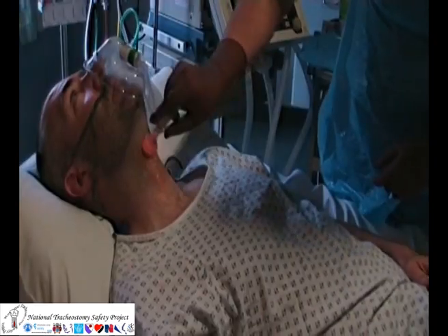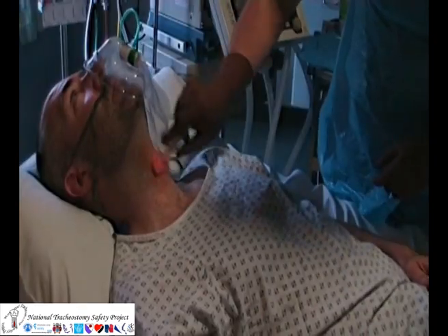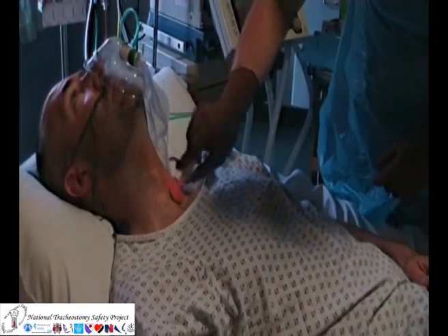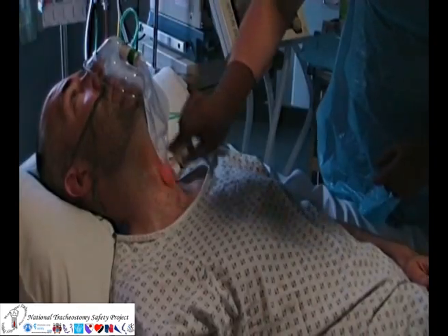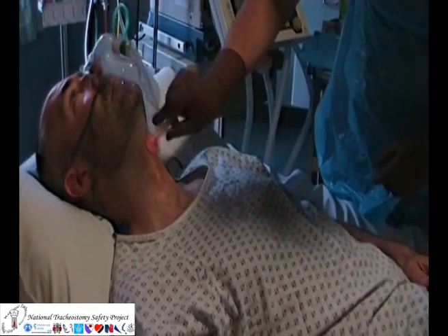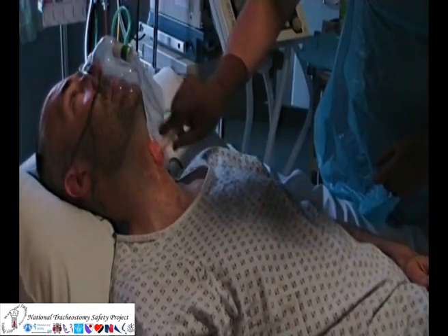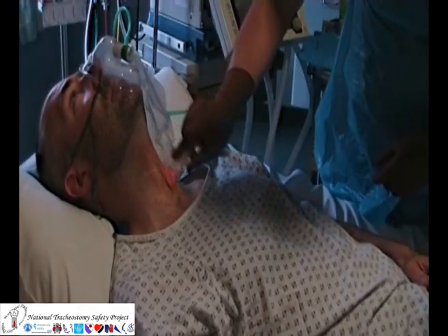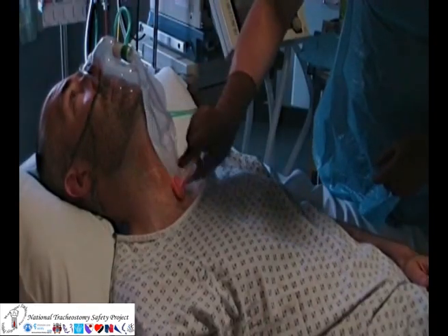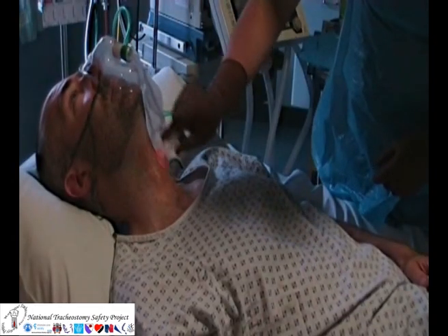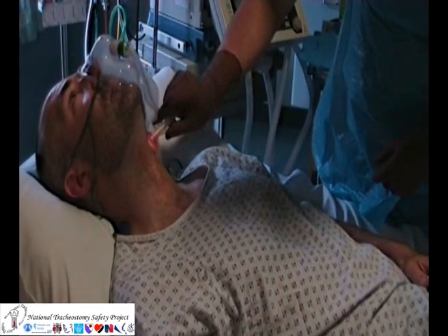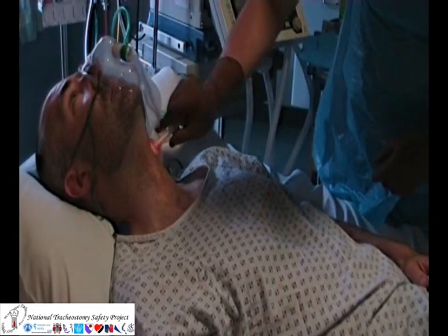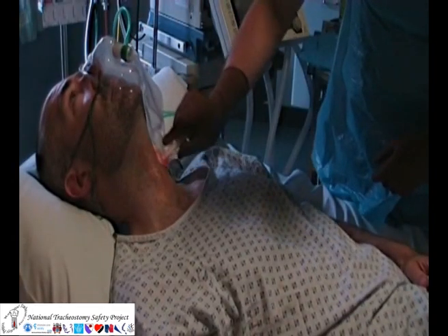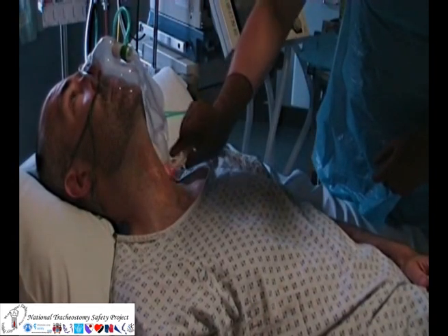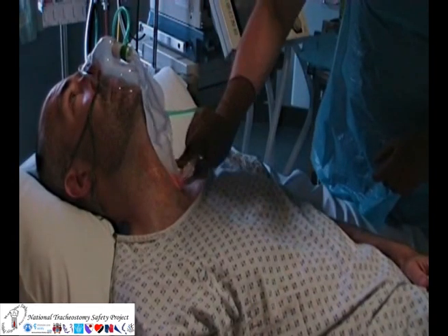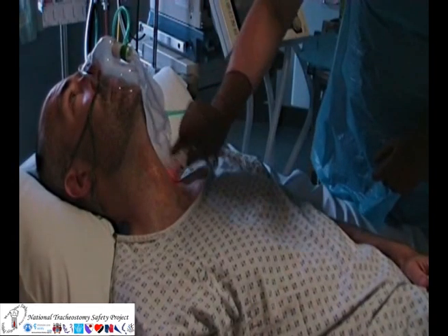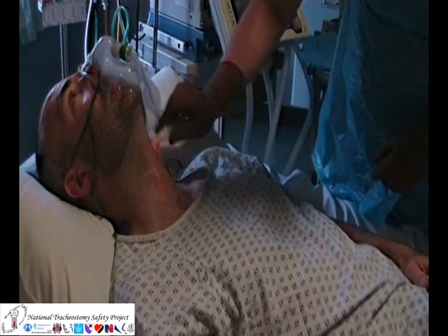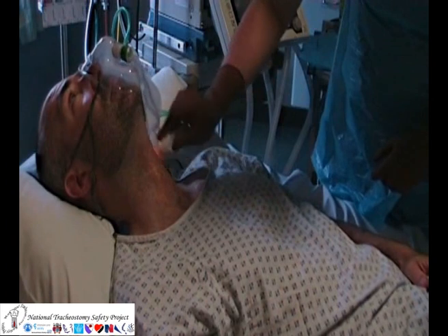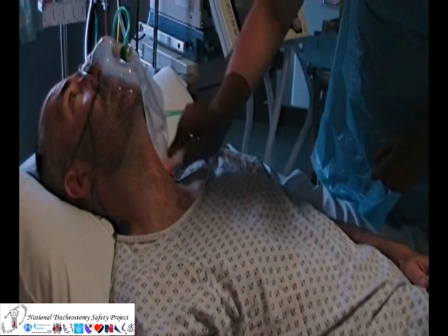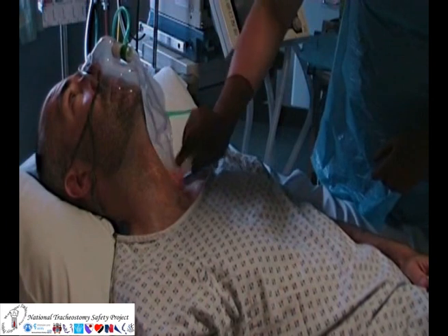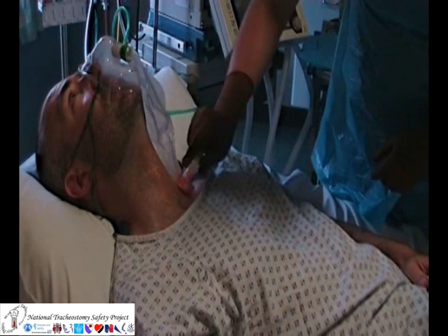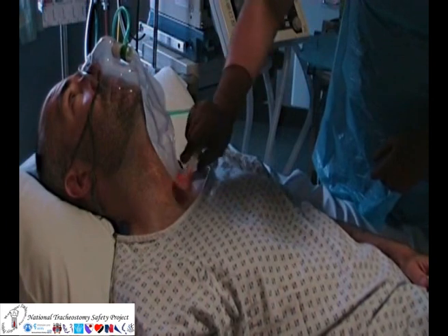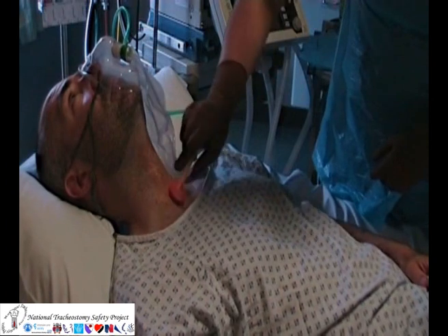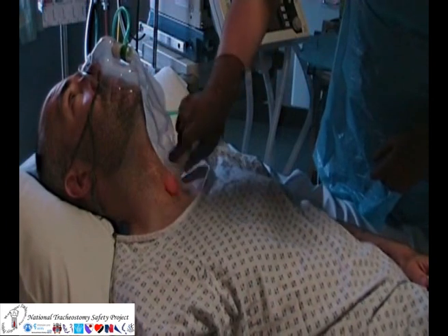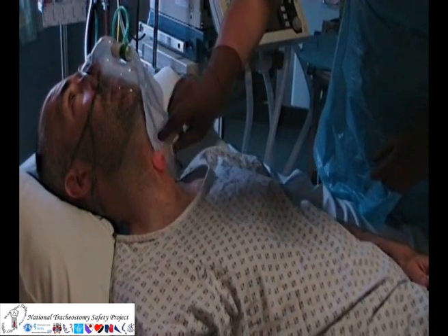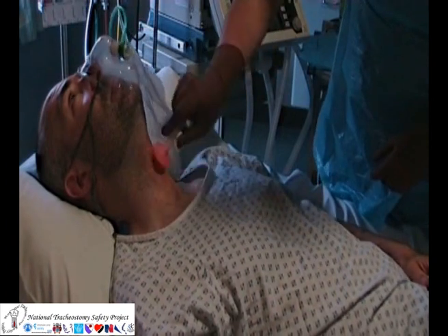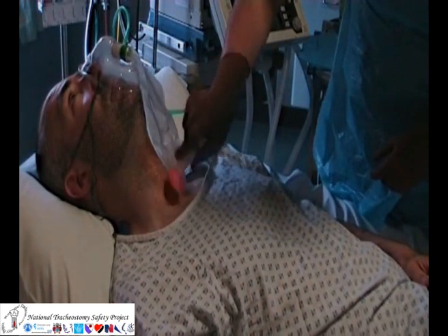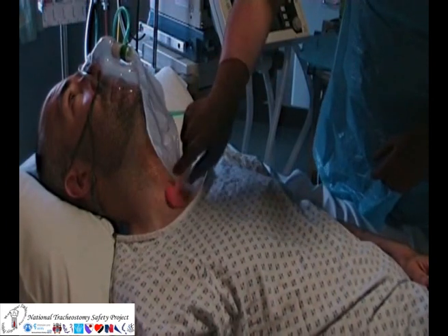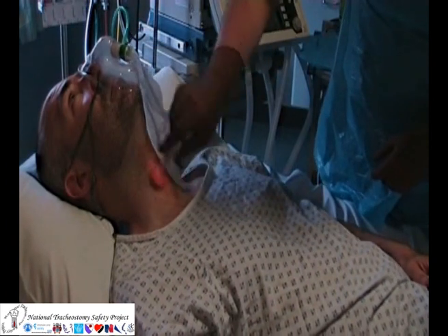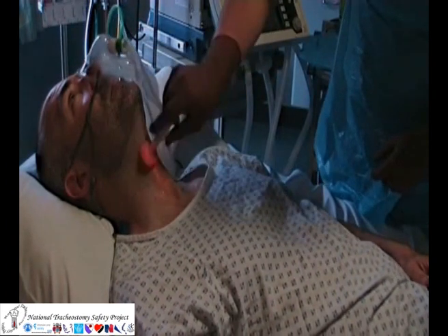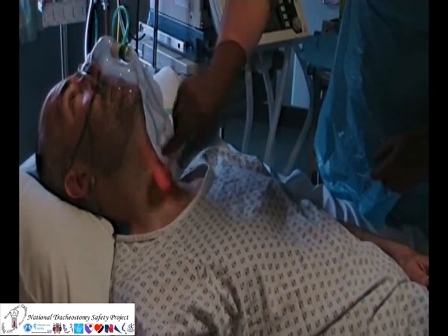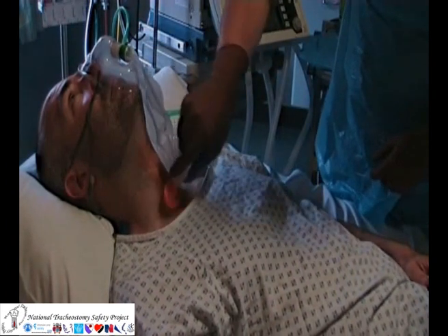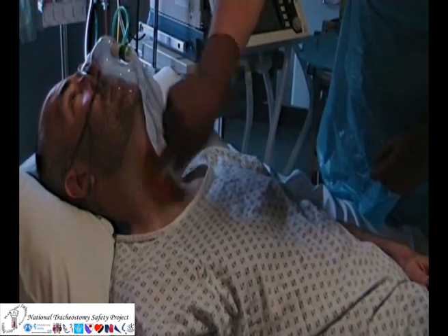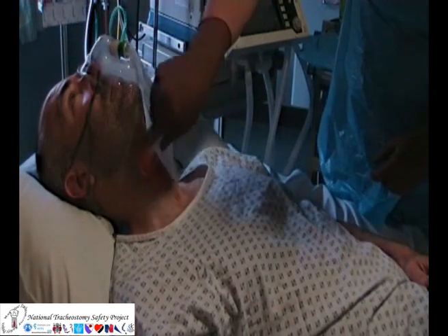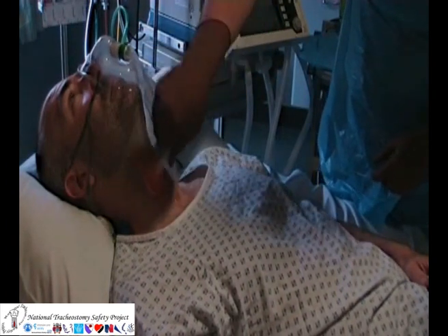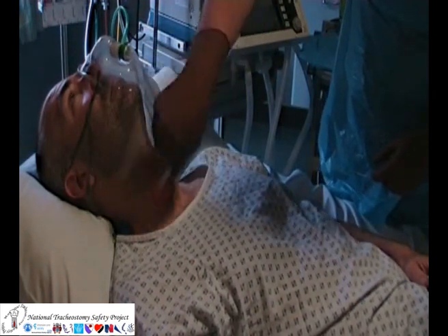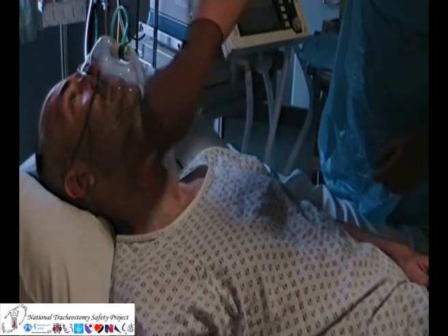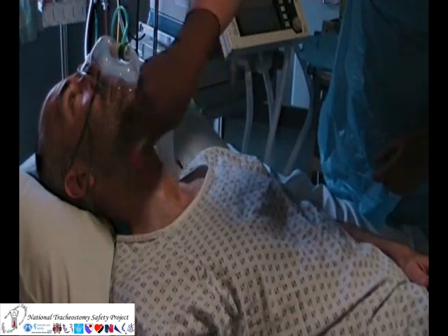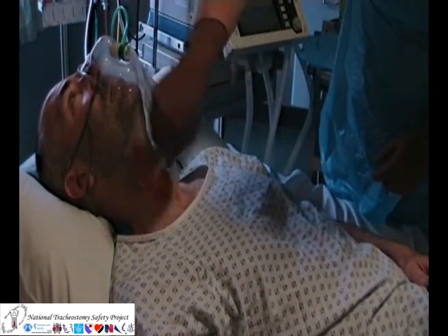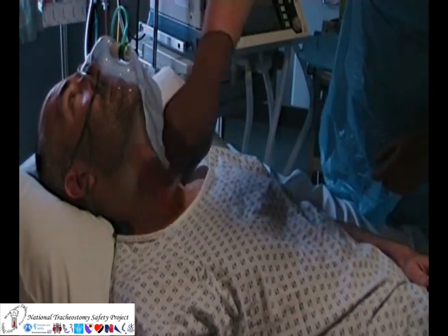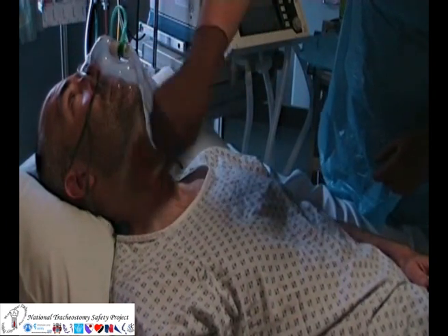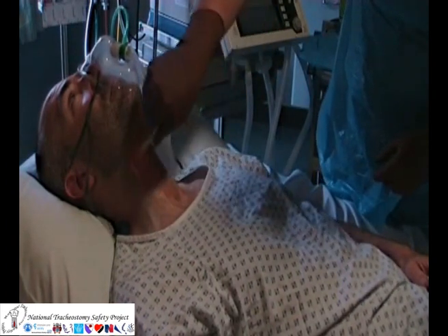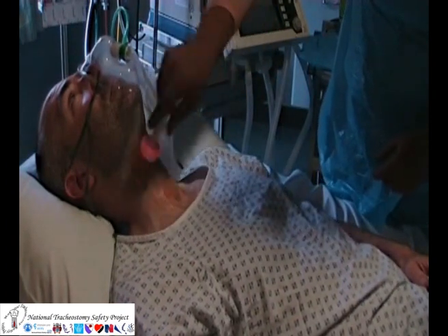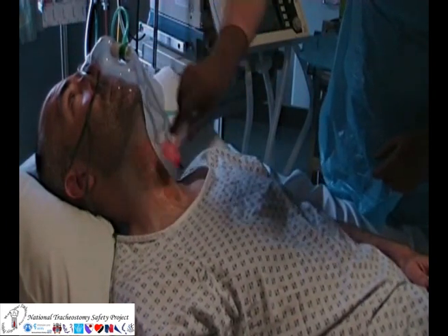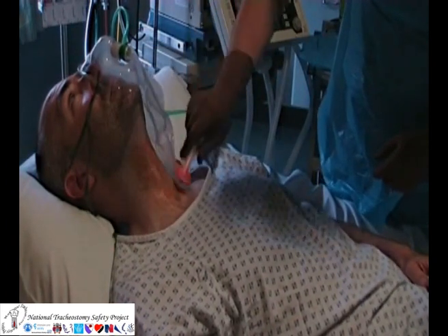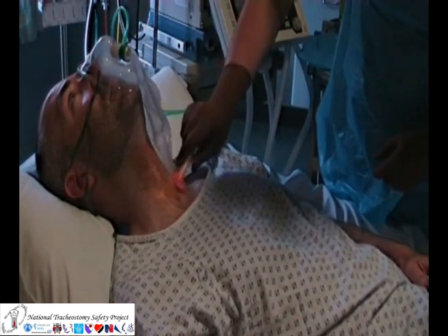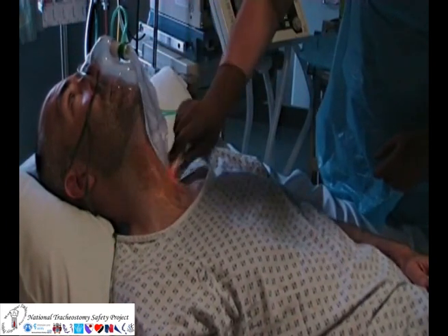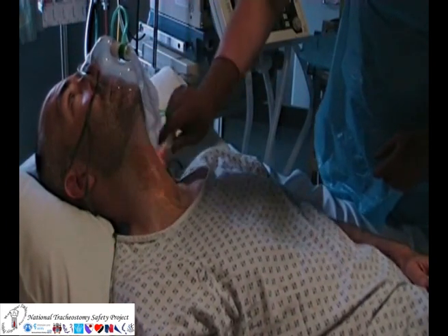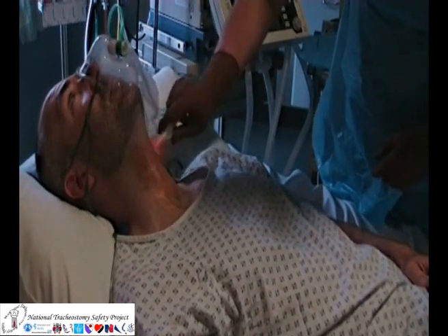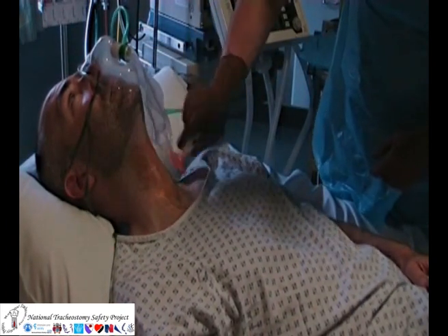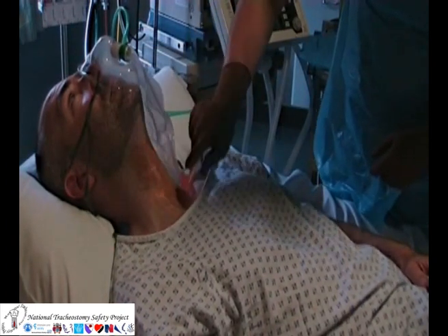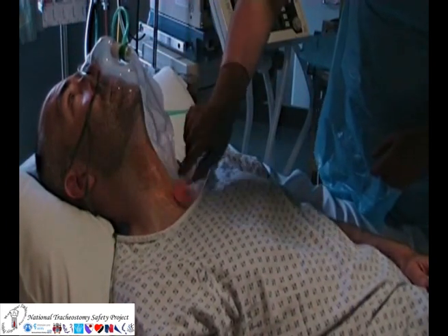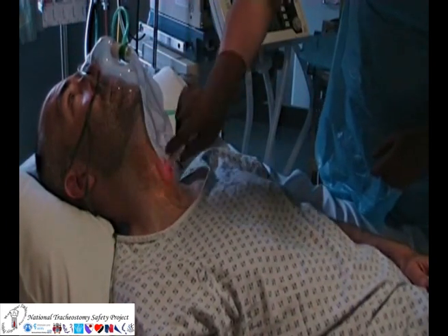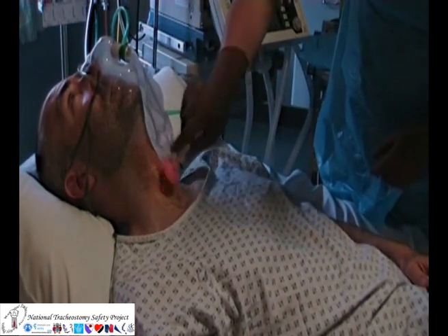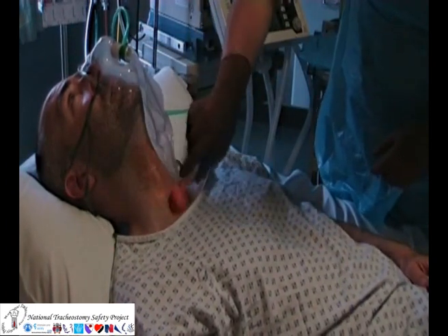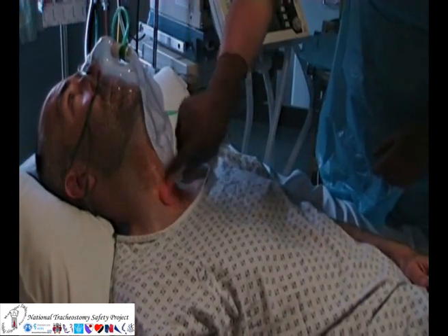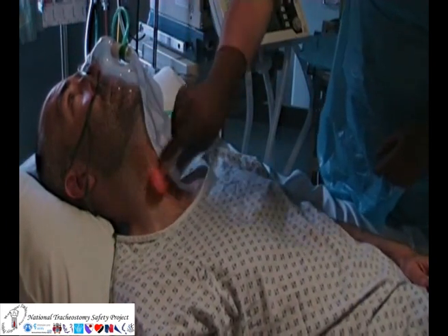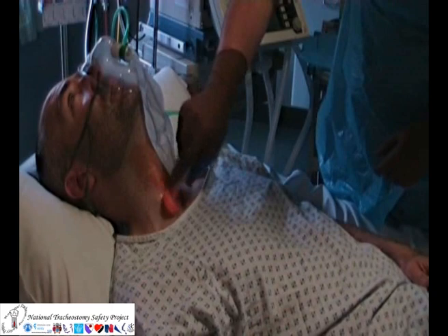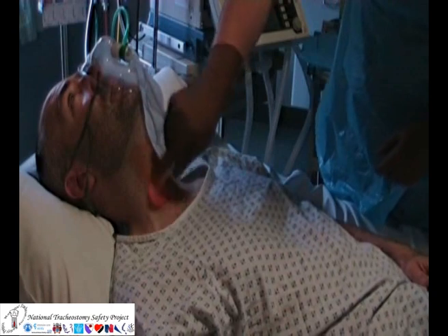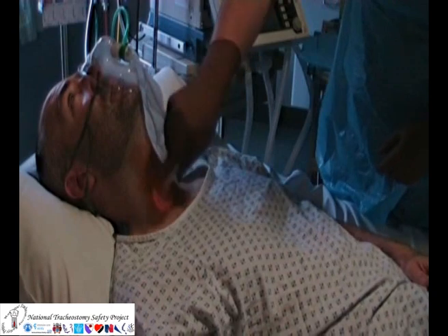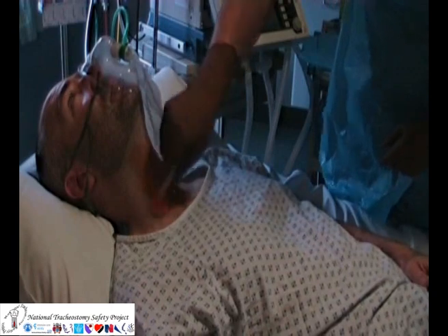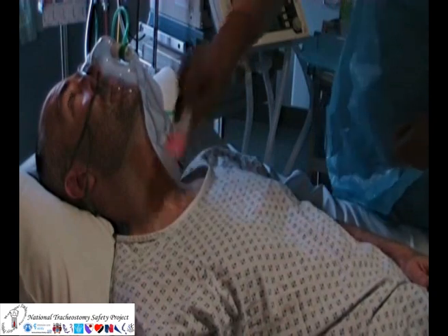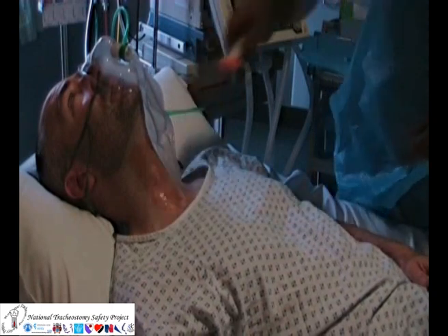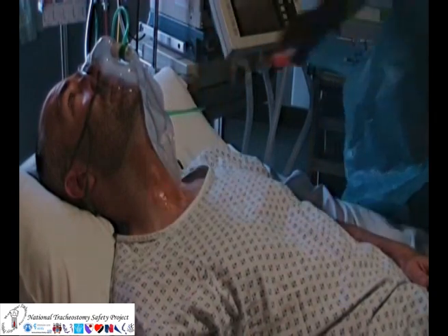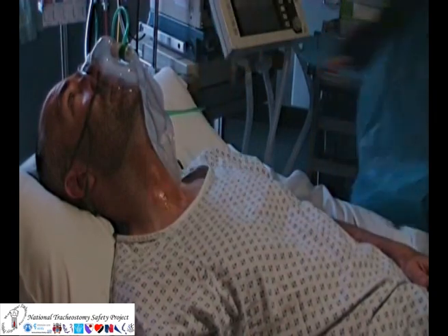If time allows, the anterior neck should be cleaned with an appropriate skin solution and the area prepped as a sterile field.